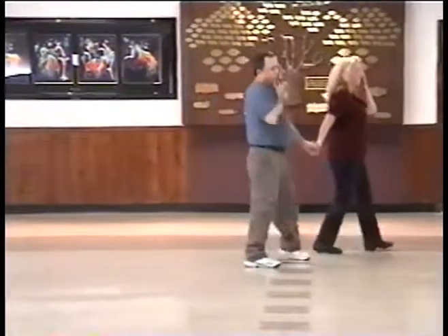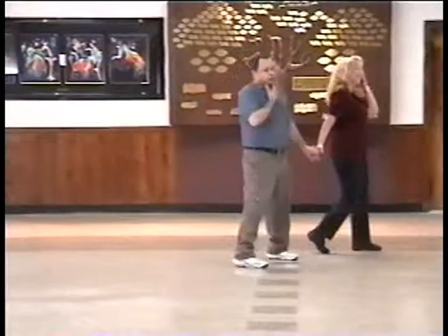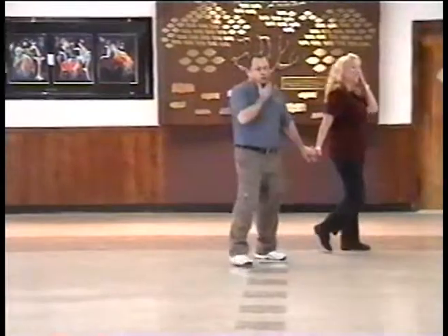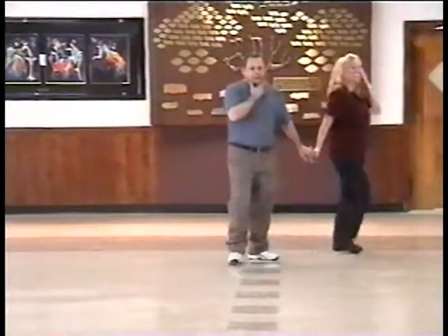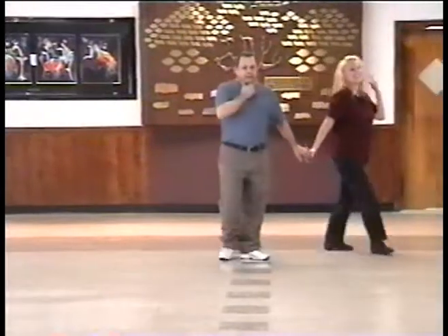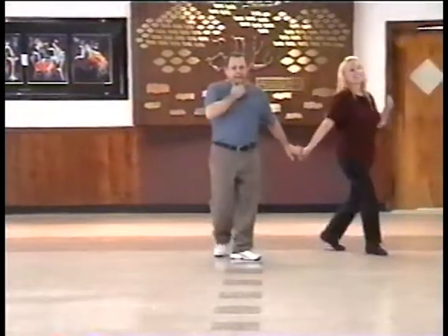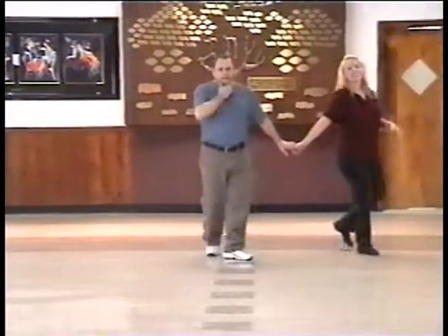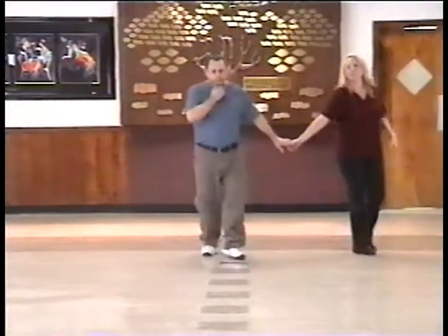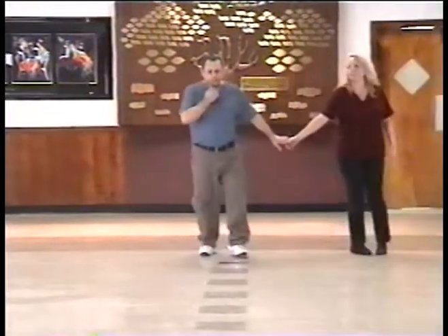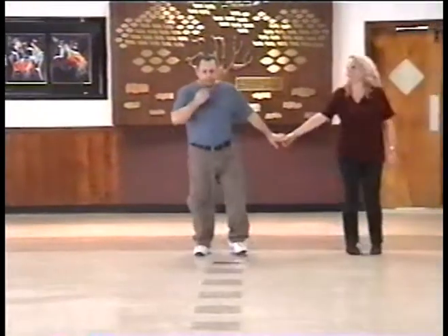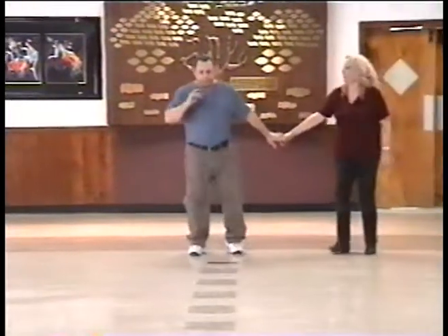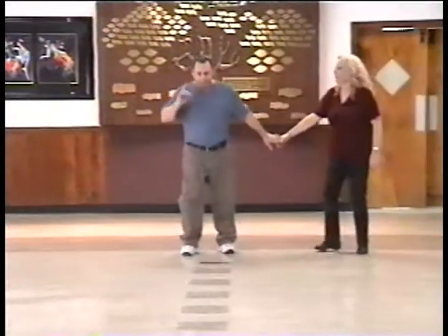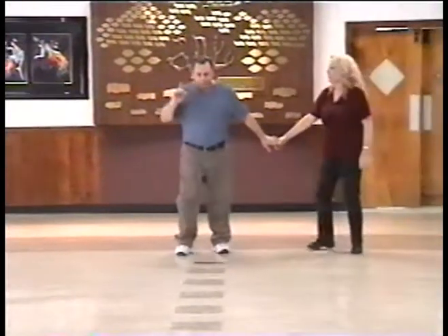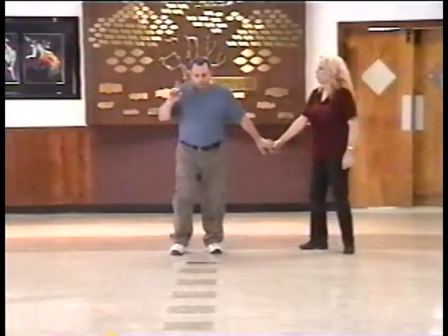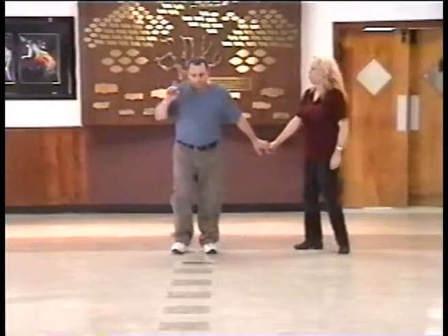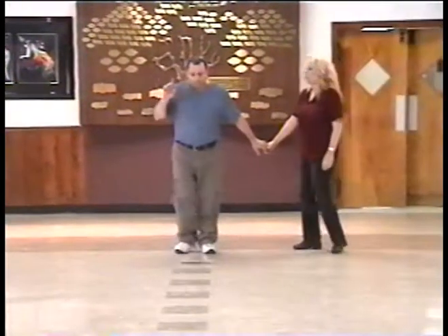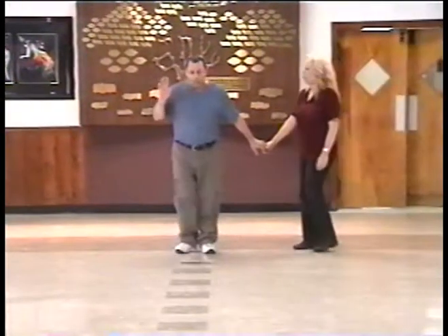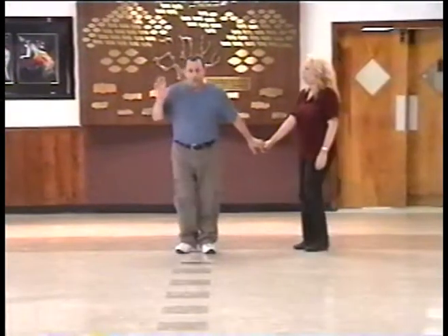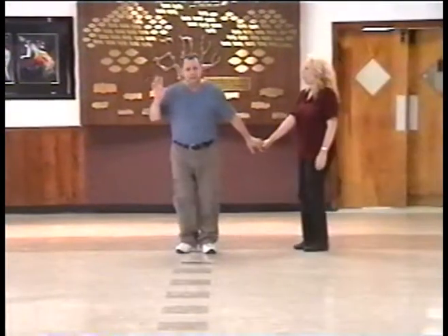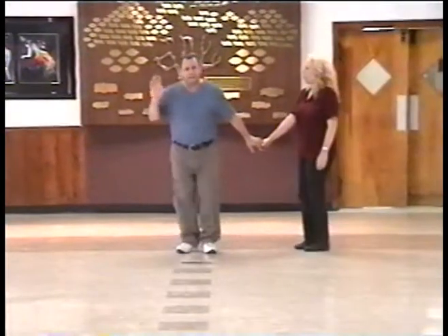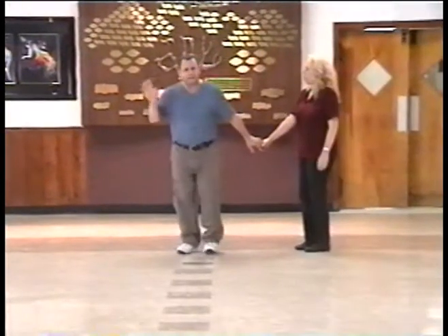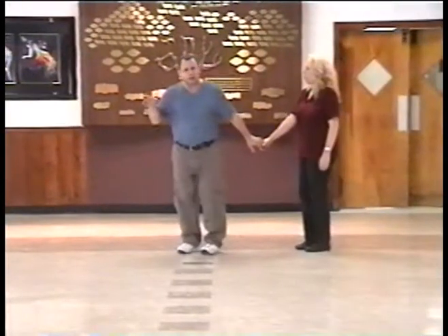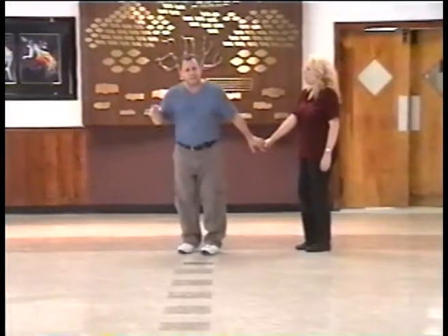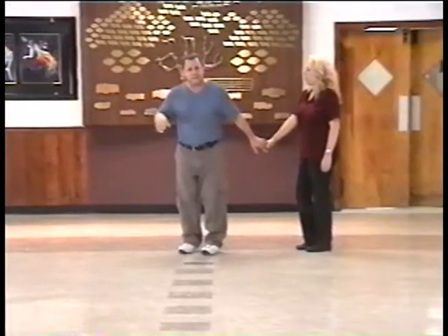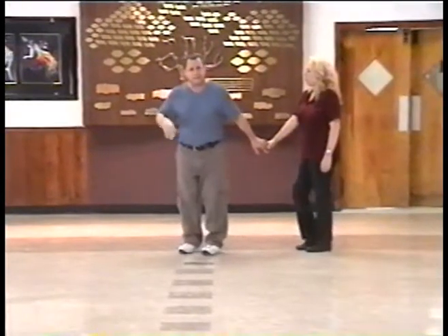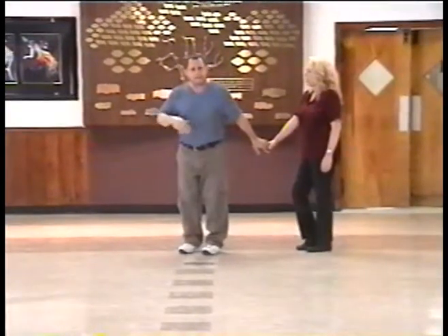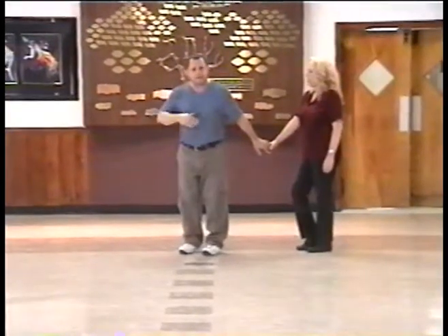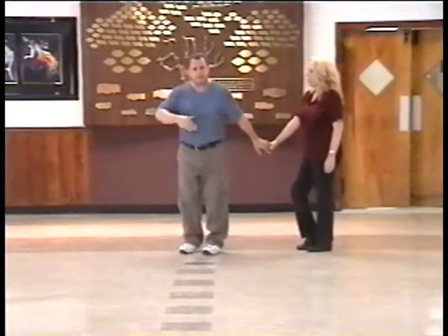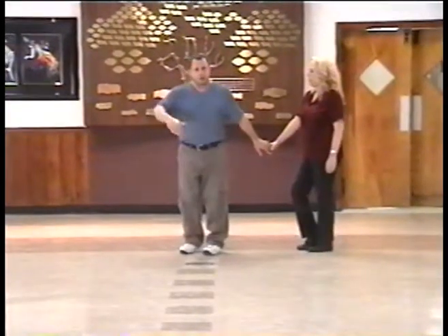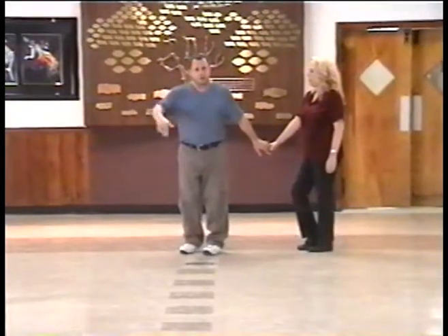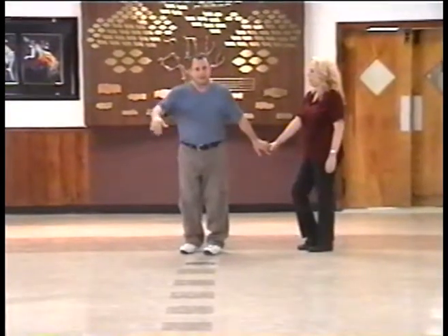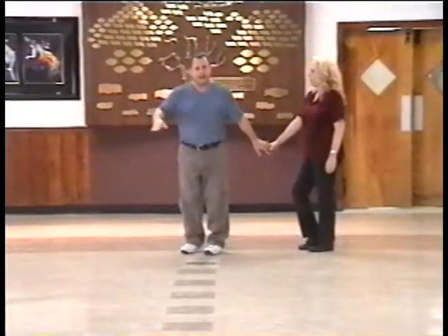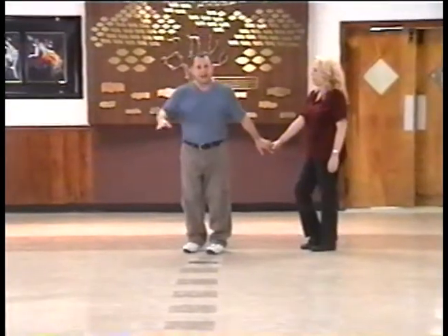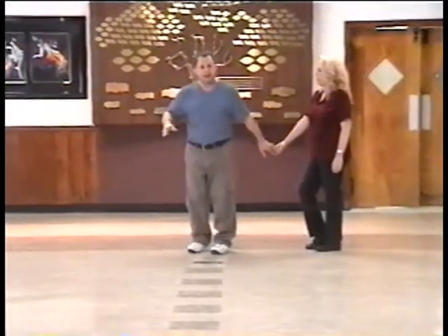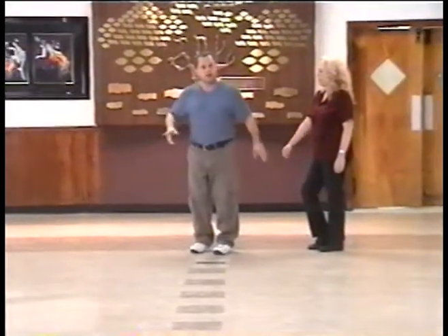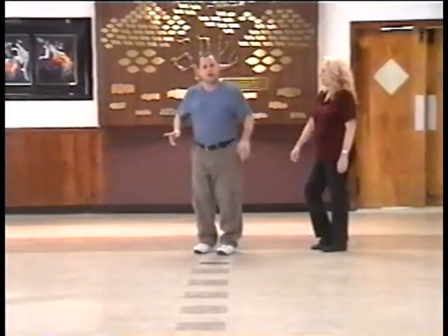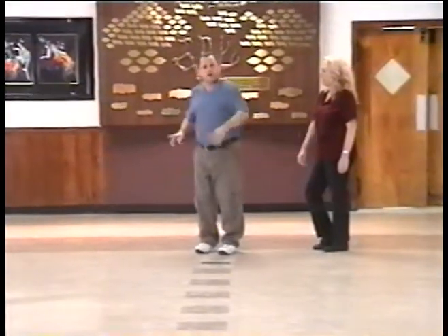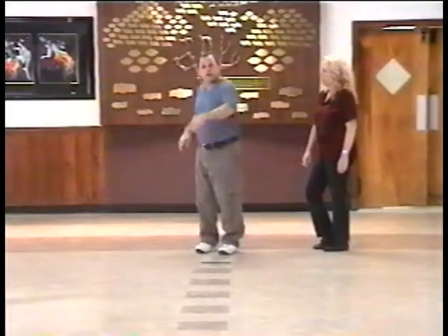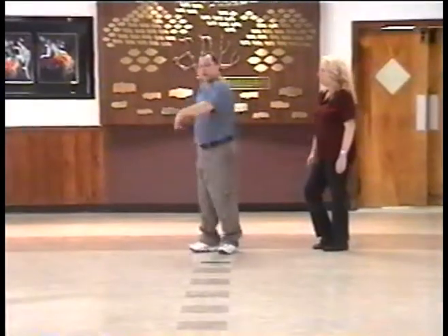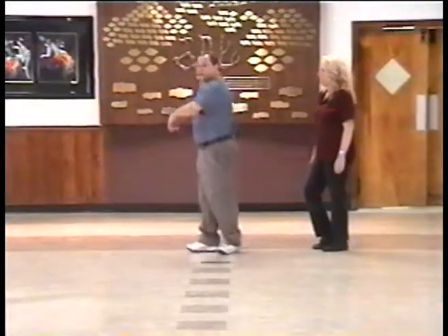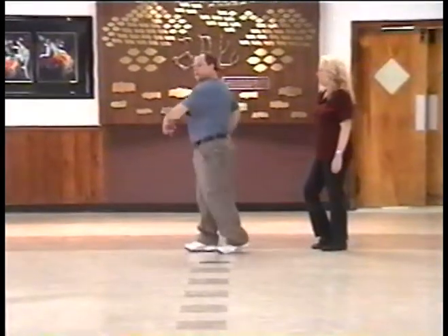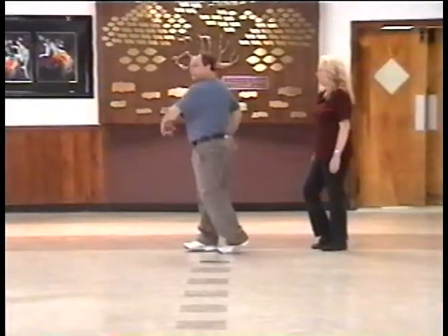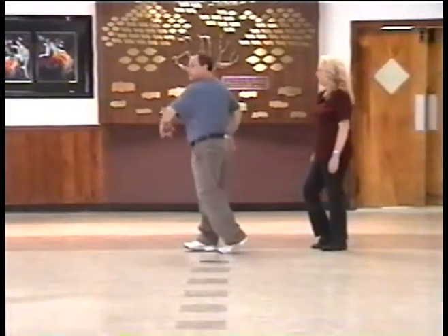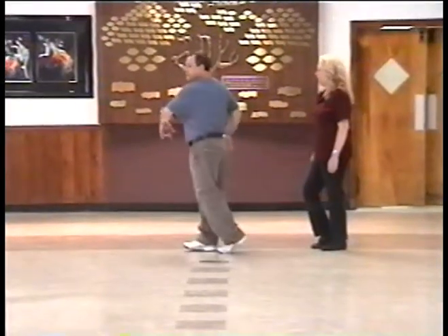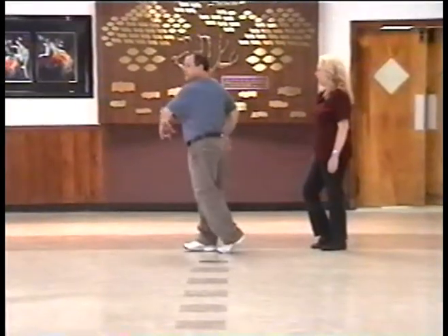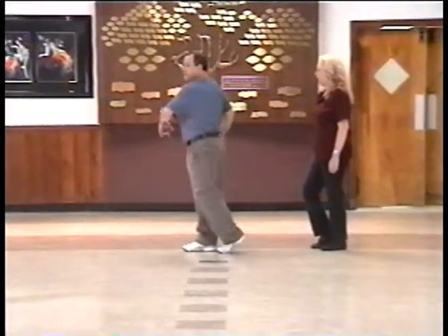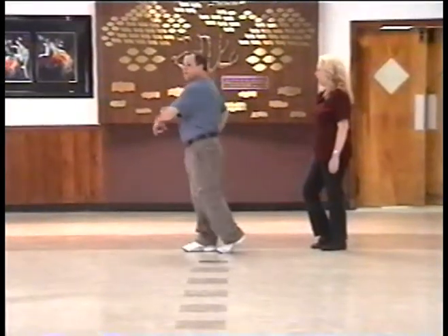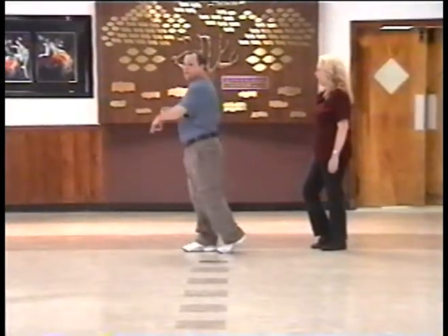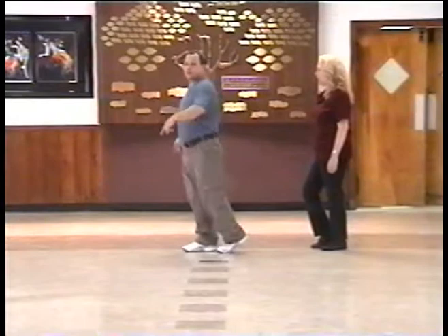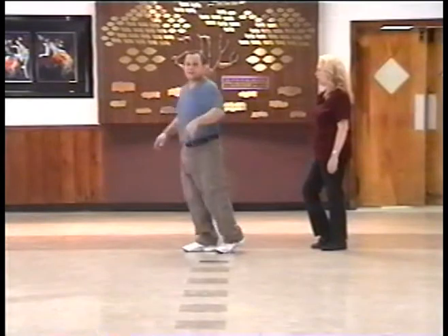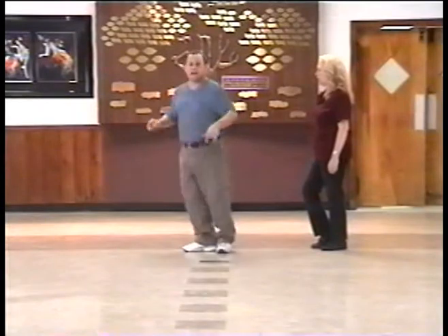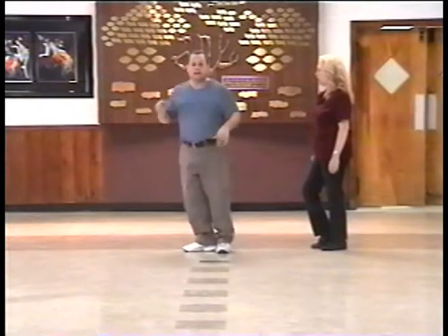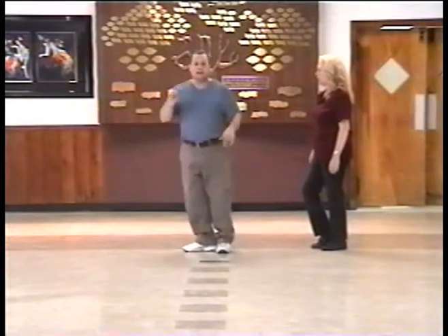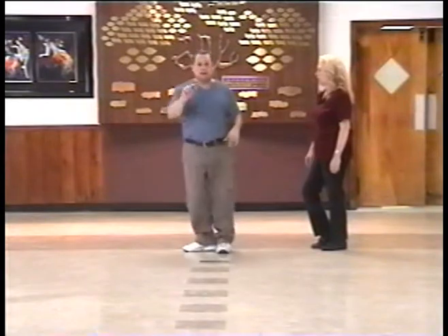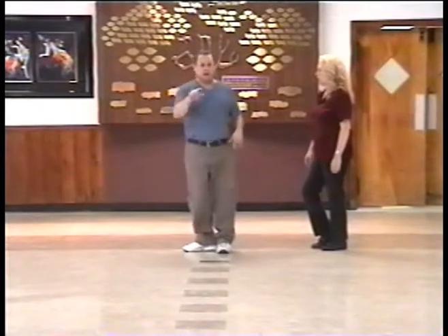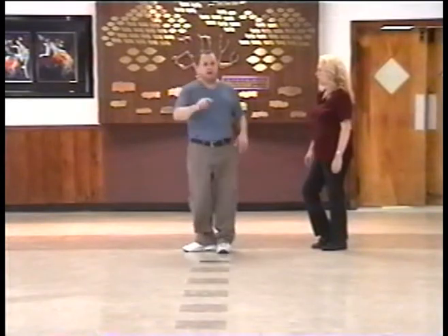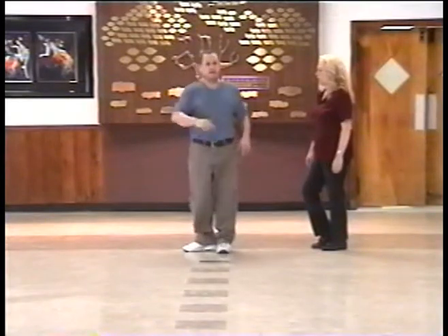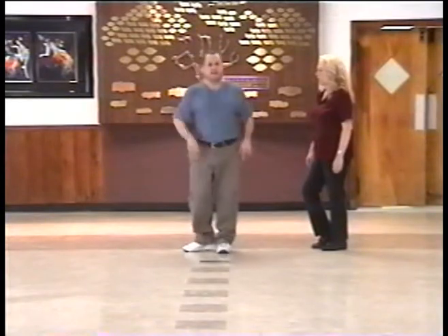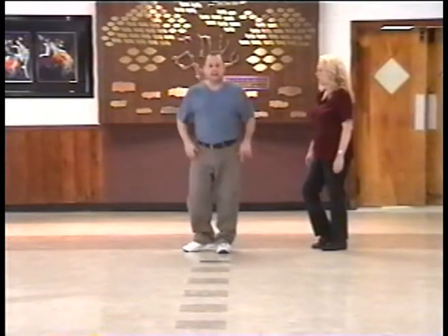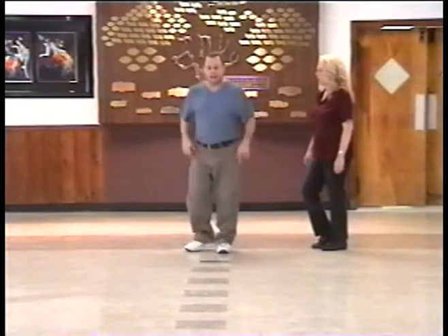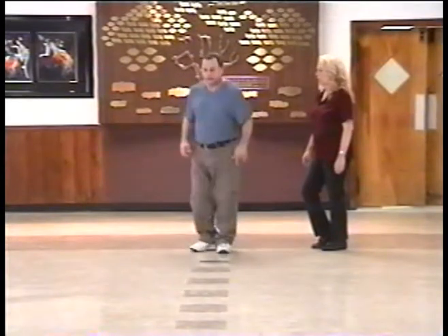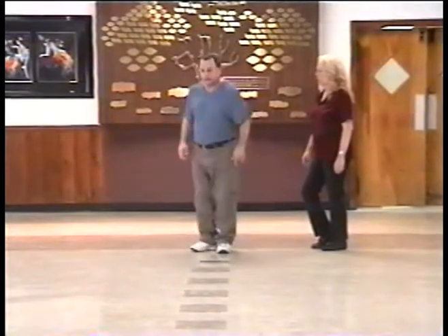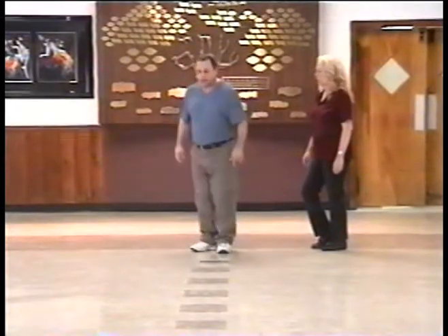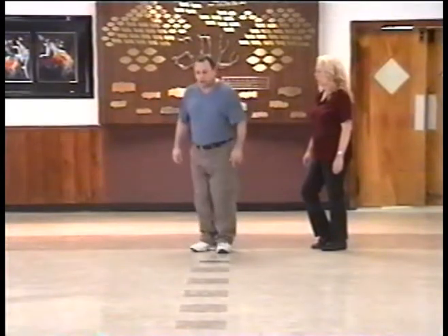We're gonna do it again. Start four steps, four slides. Four steps, four slides, inside and outside.